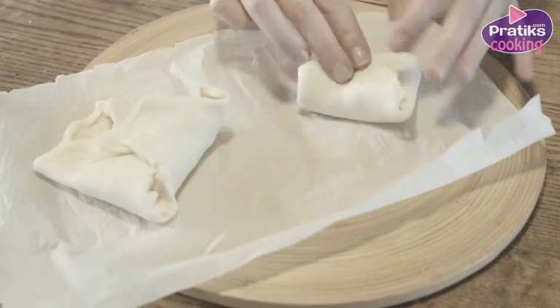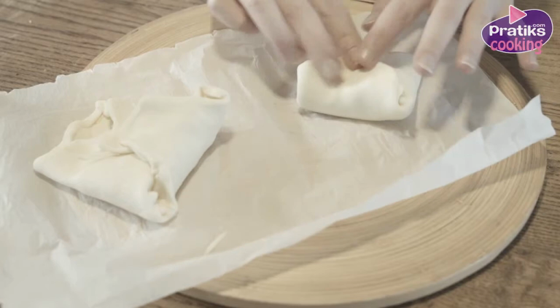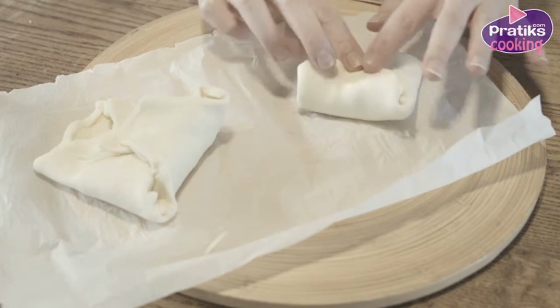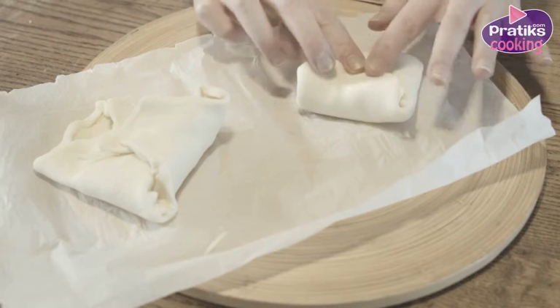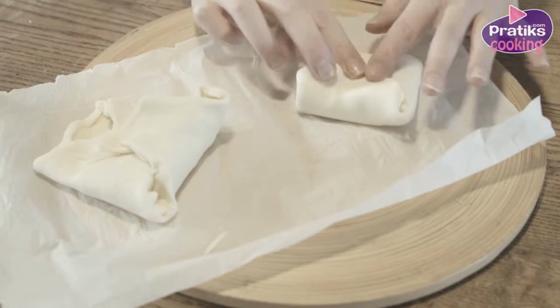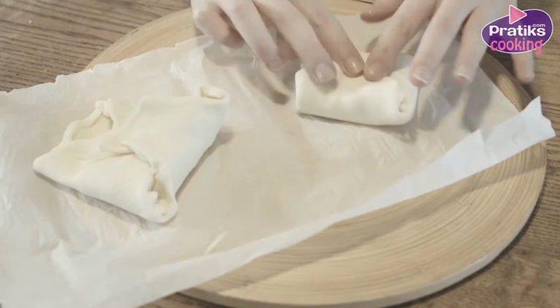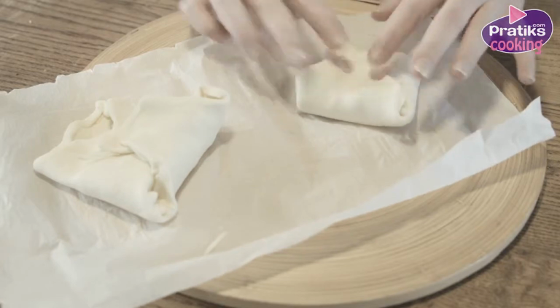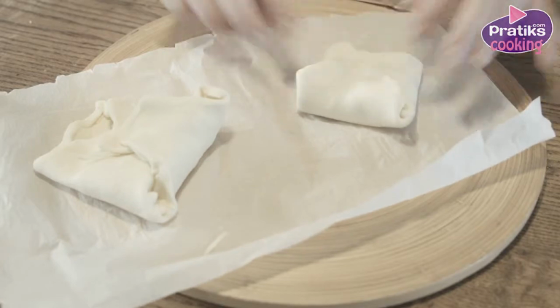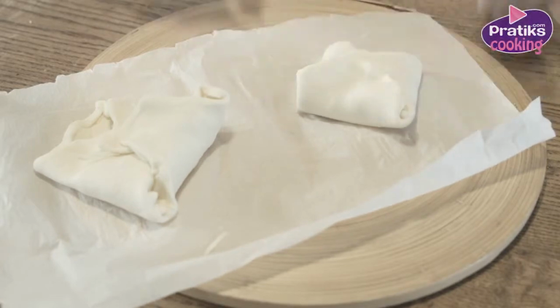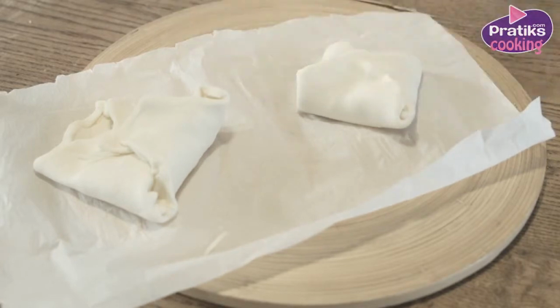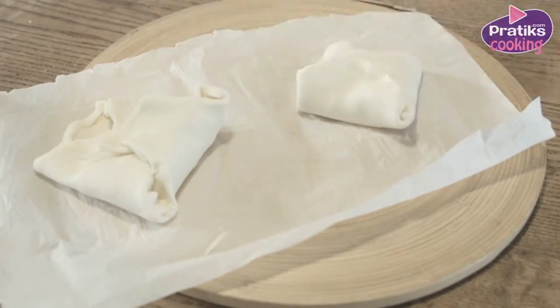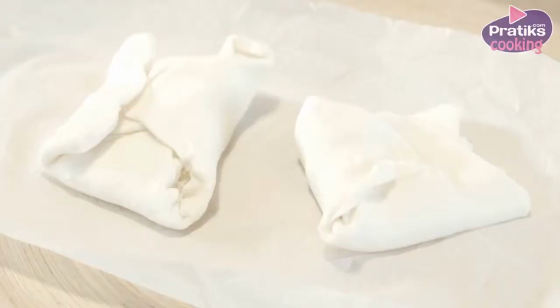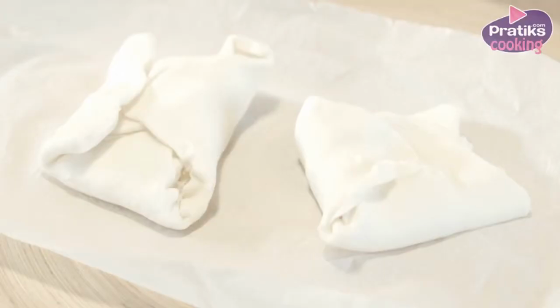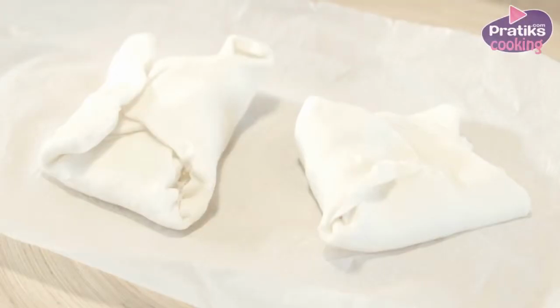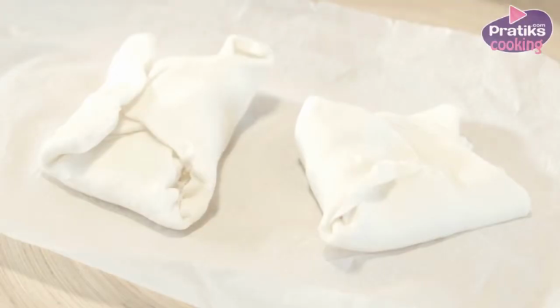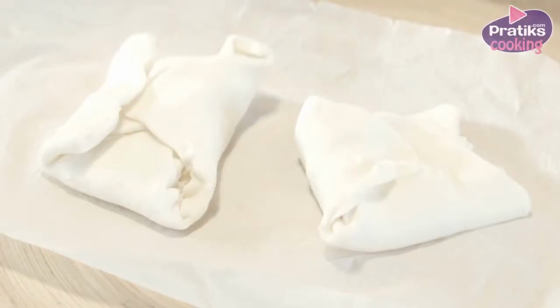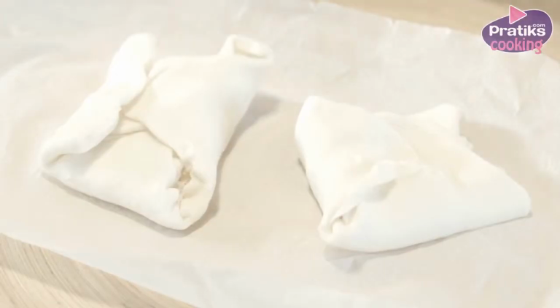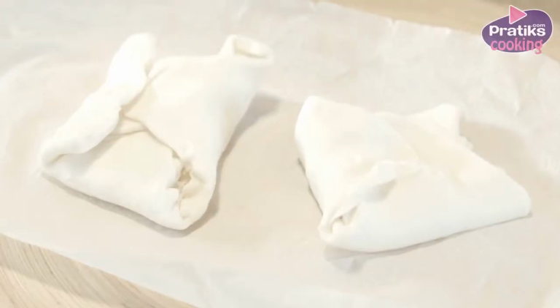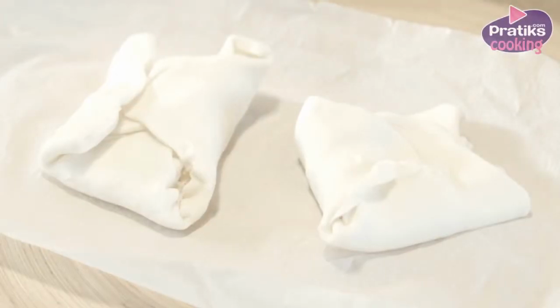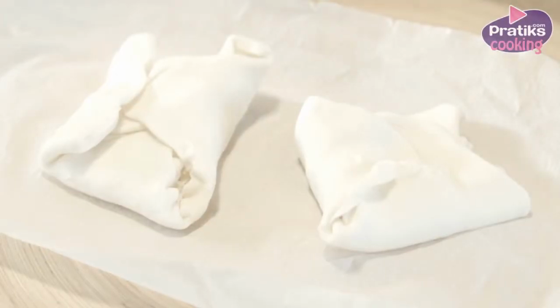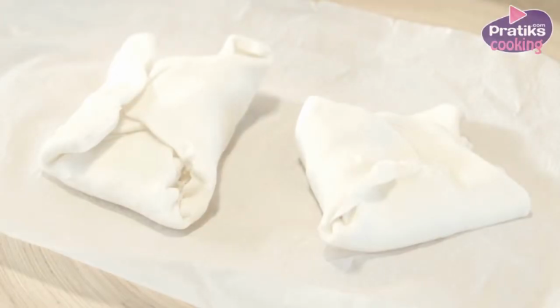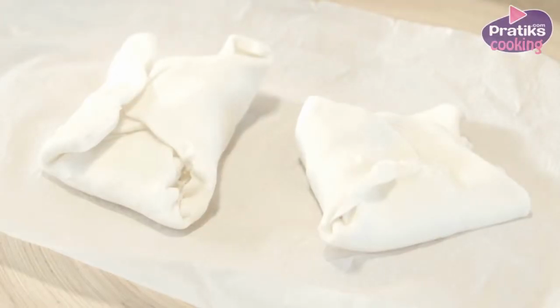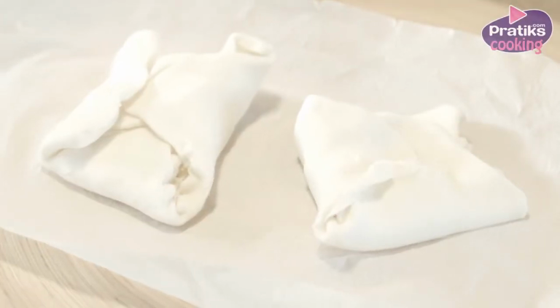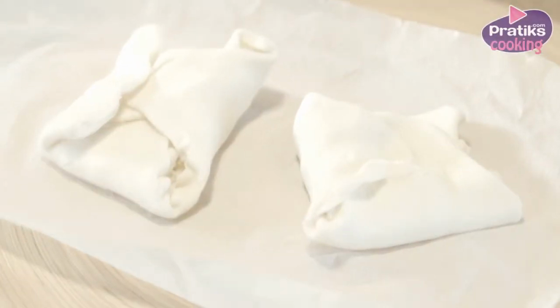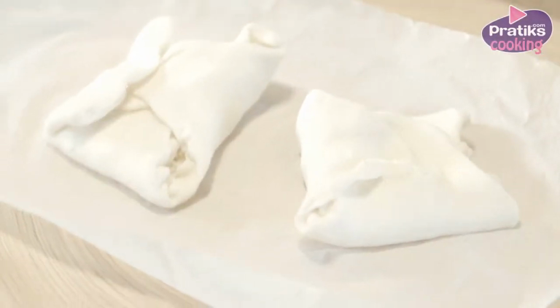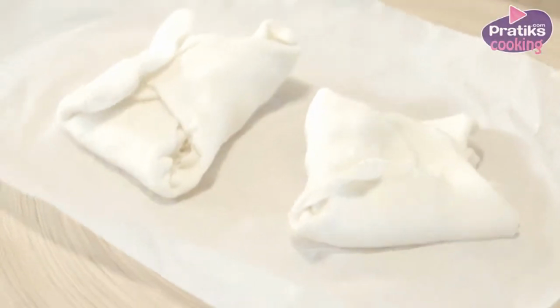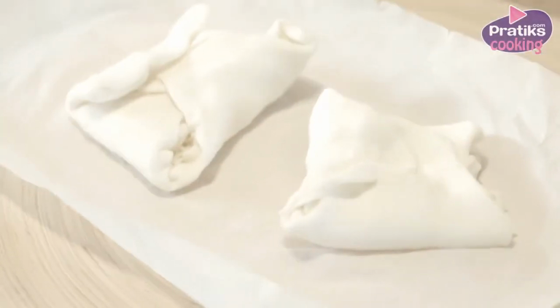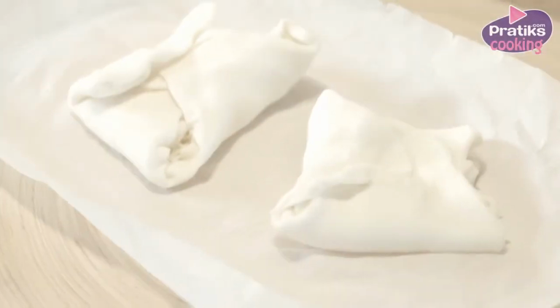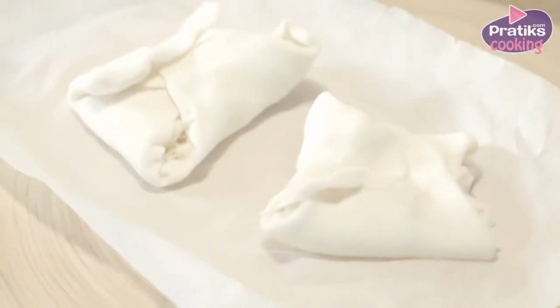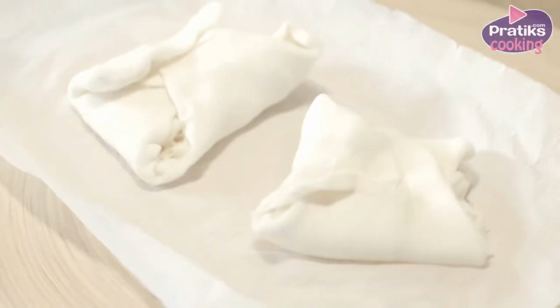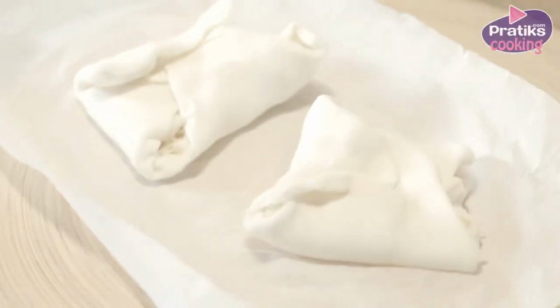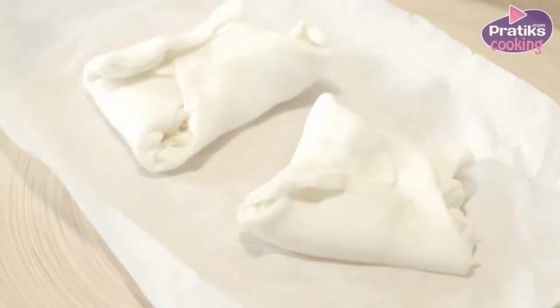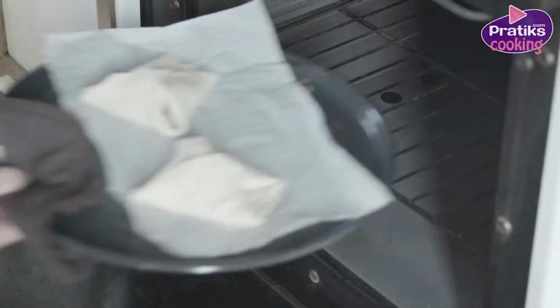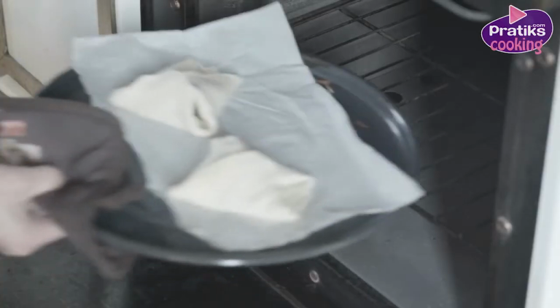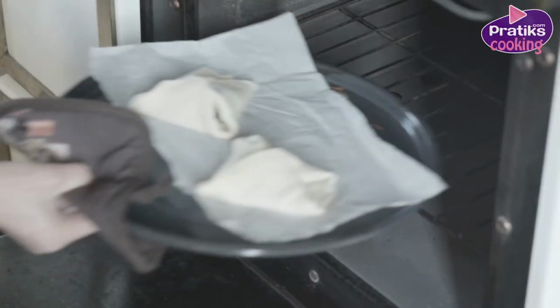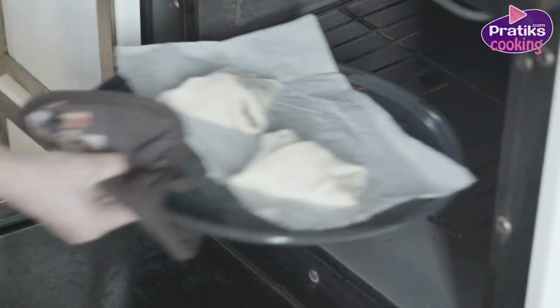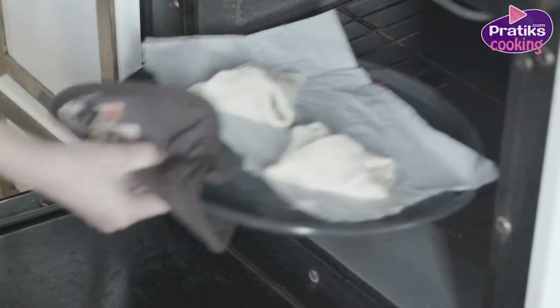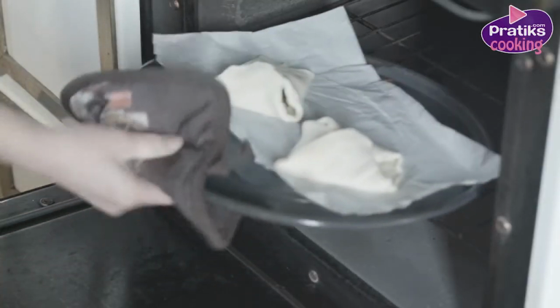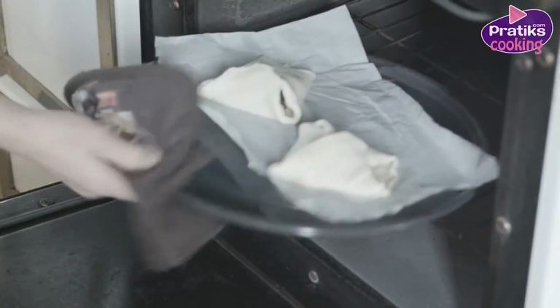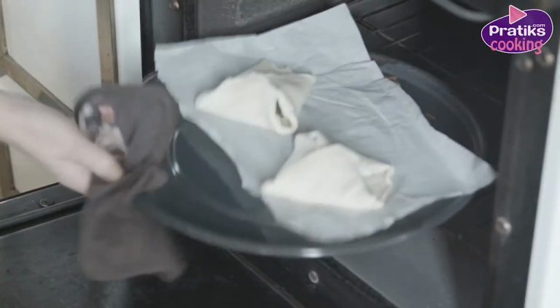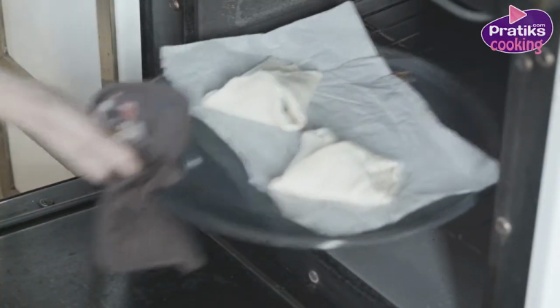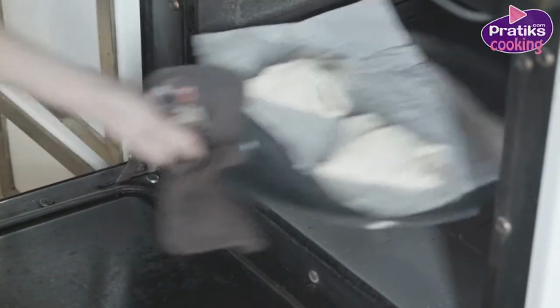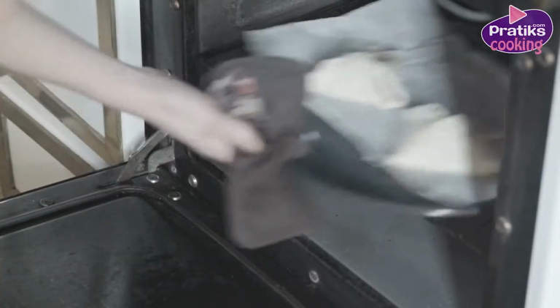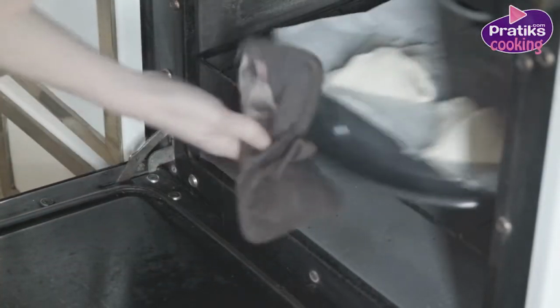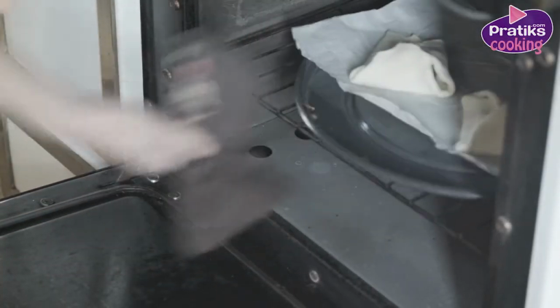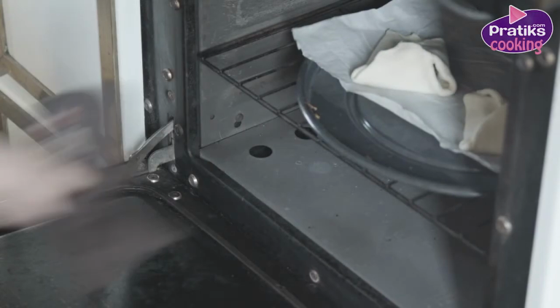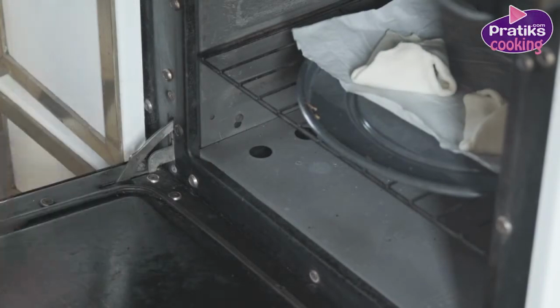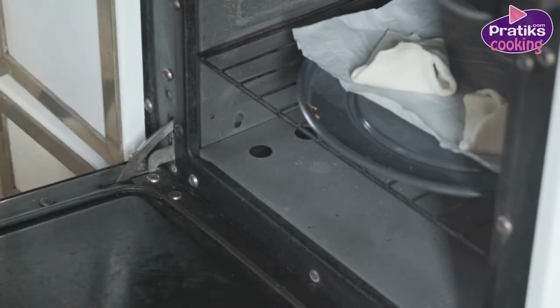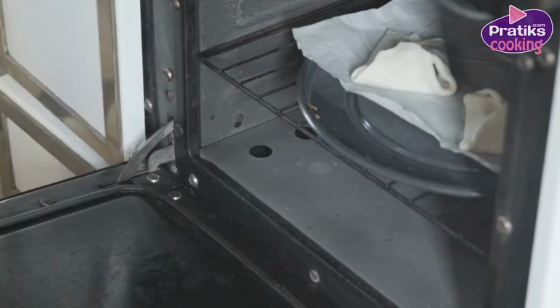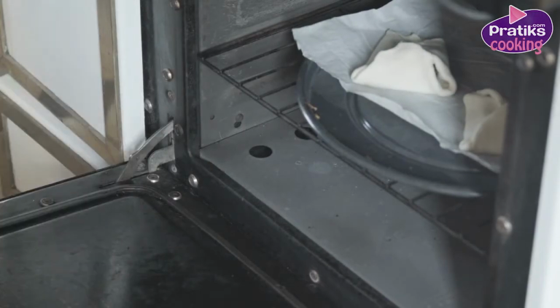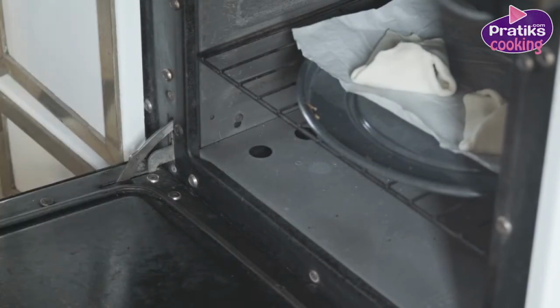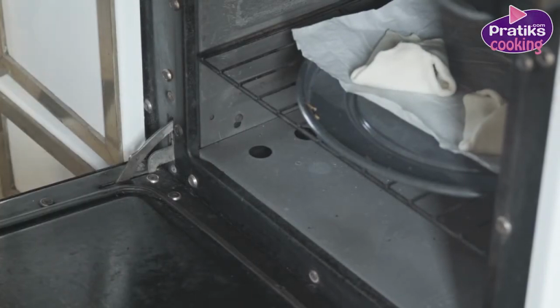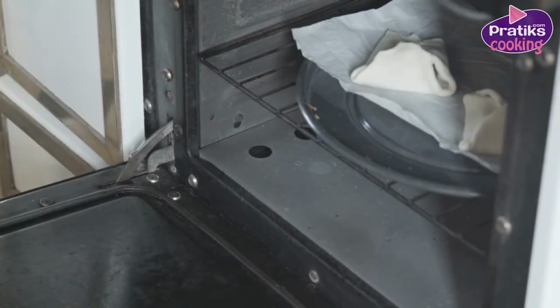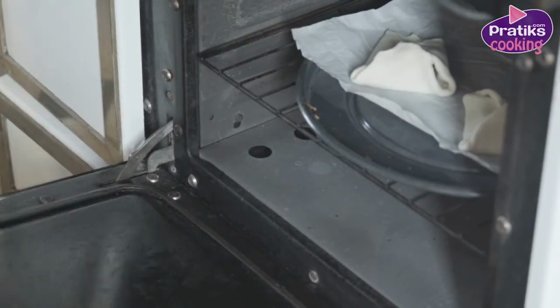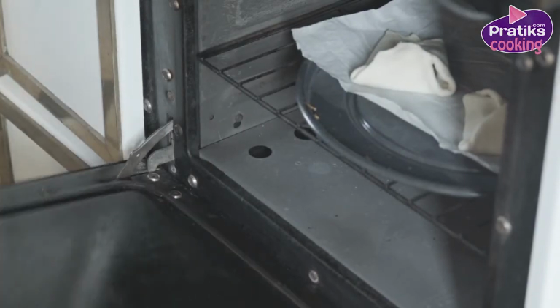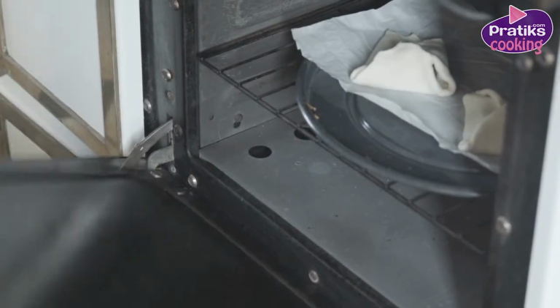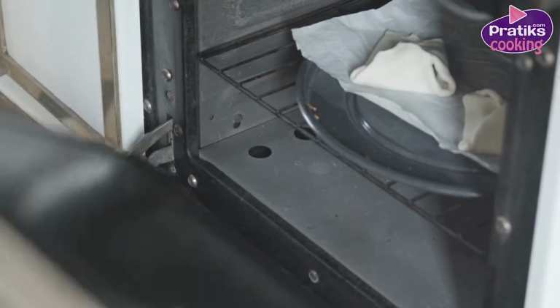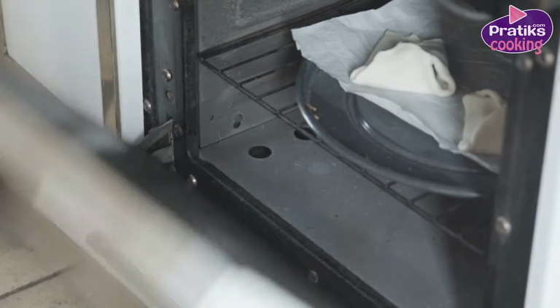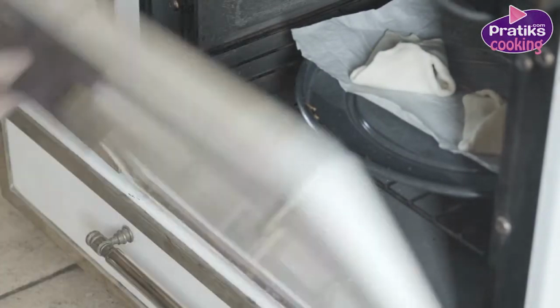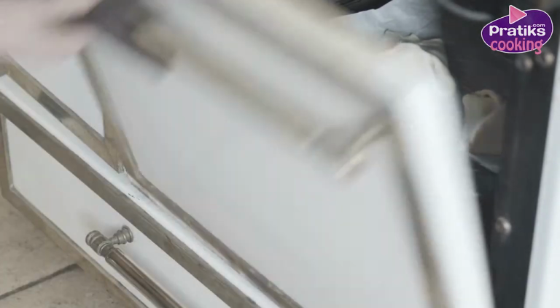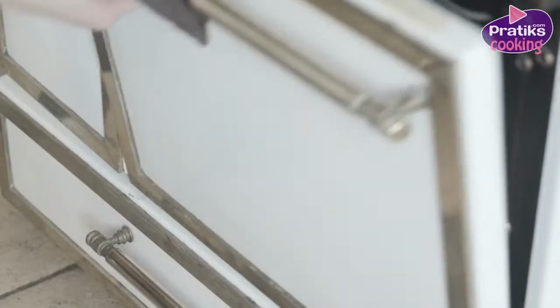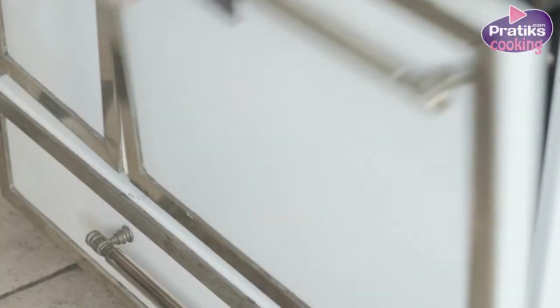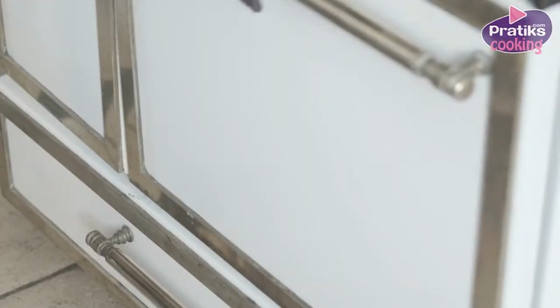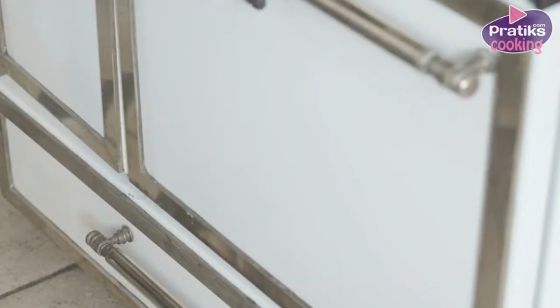Preheat the oven on 160 degrees and leave the pies for 15 minutes in the middle of the oven. Serve immediately after.